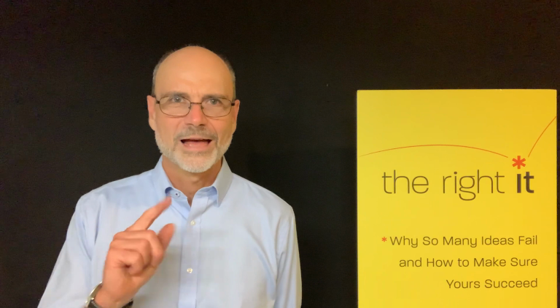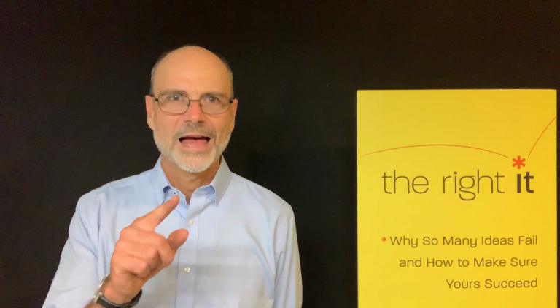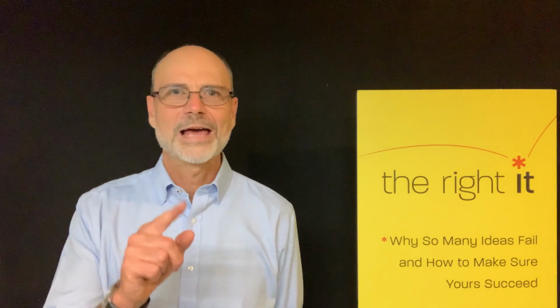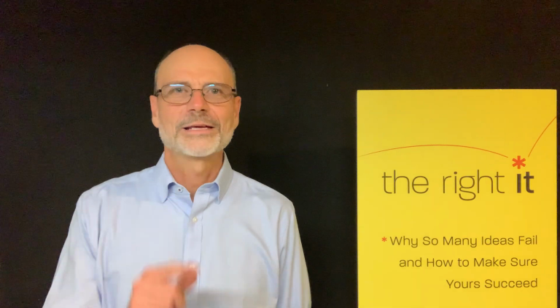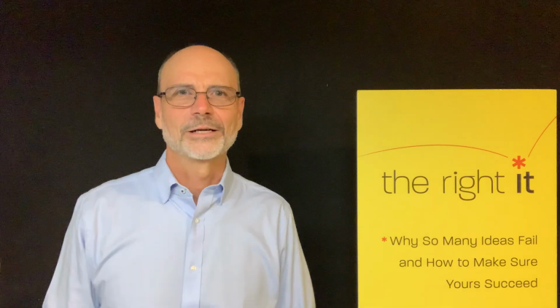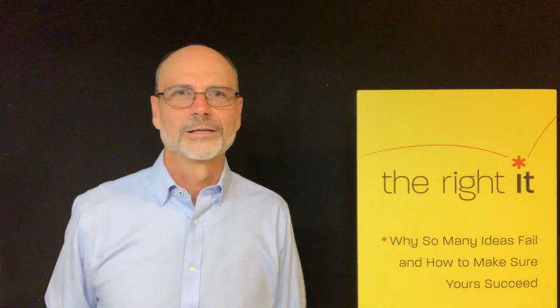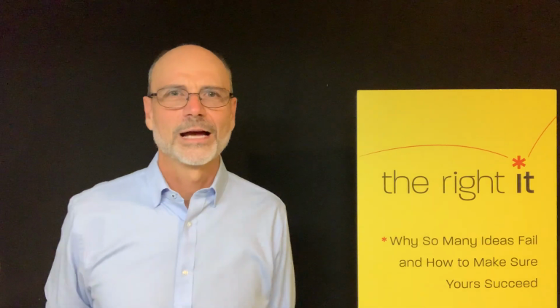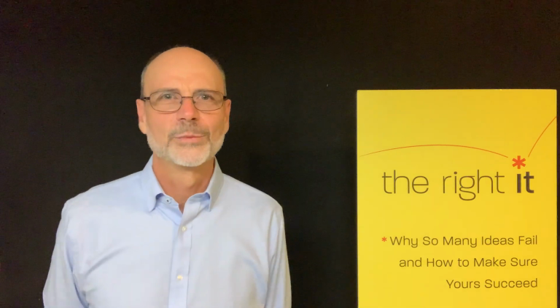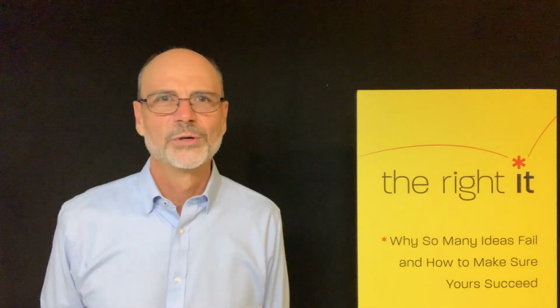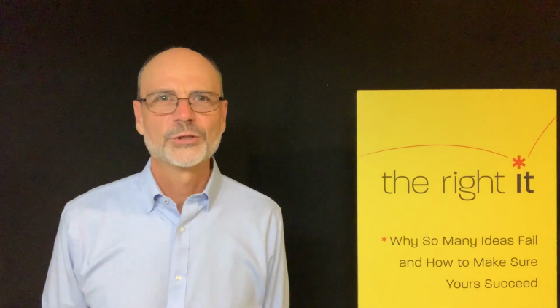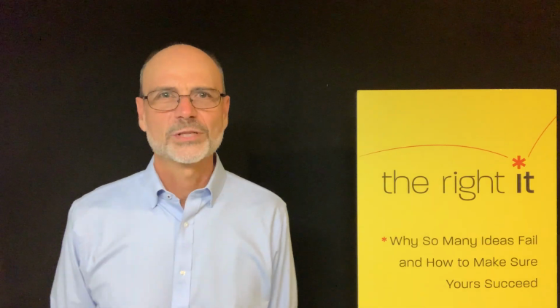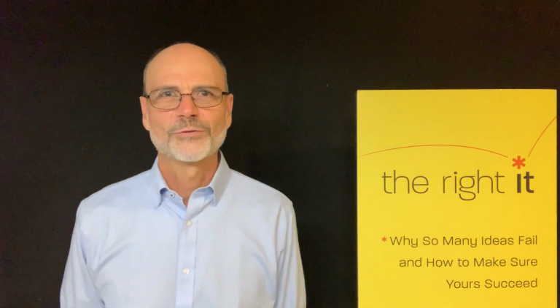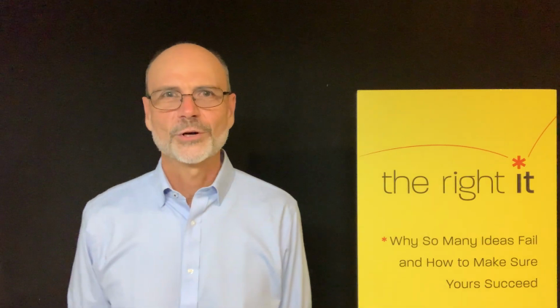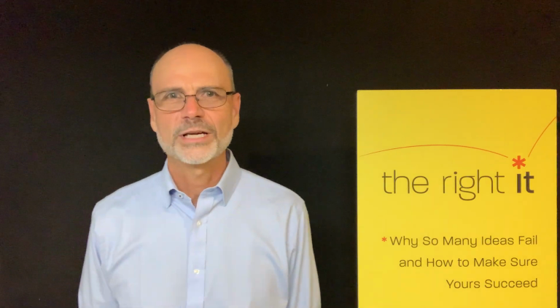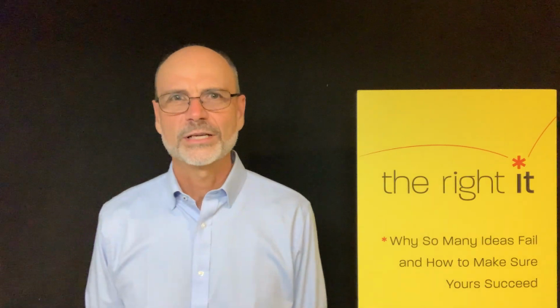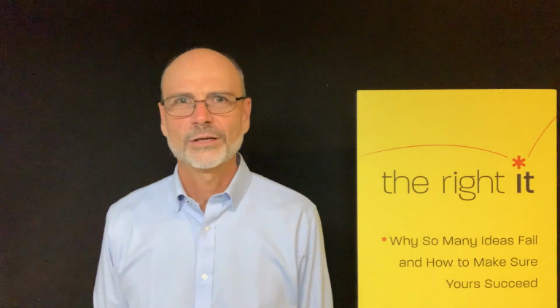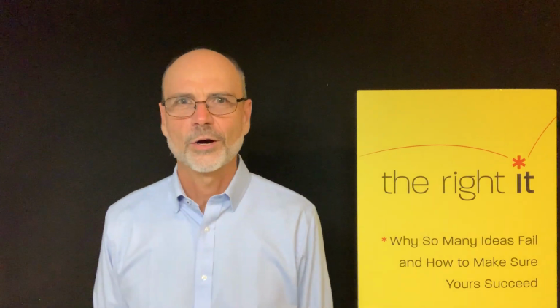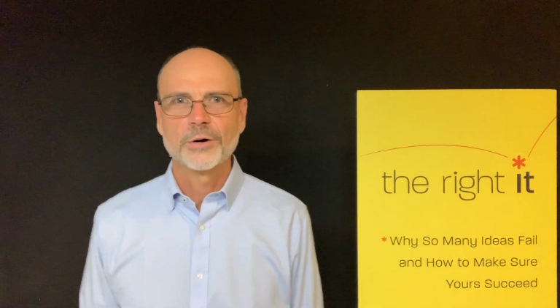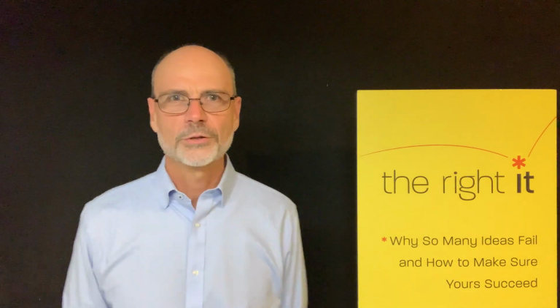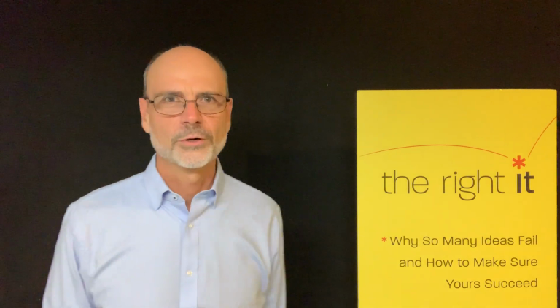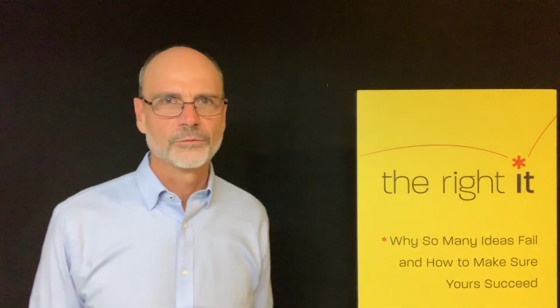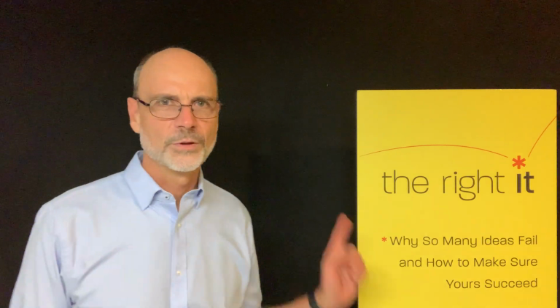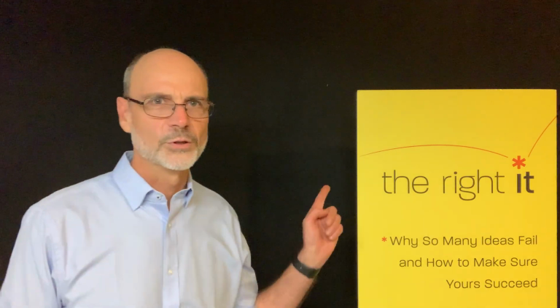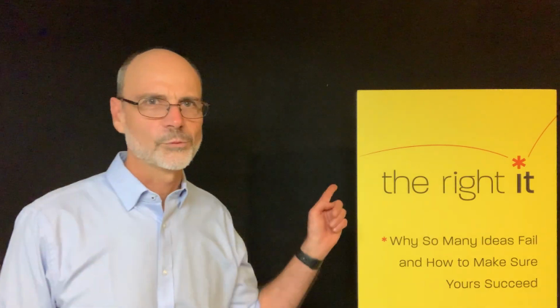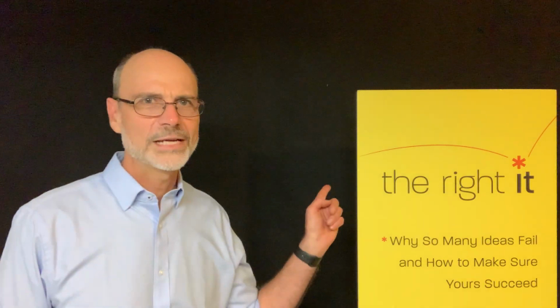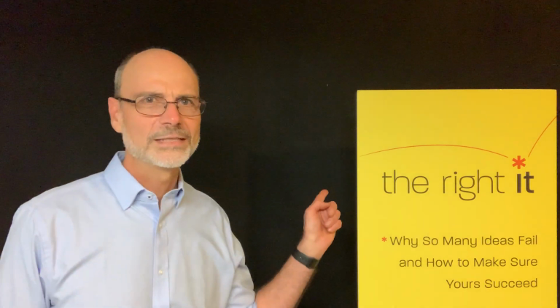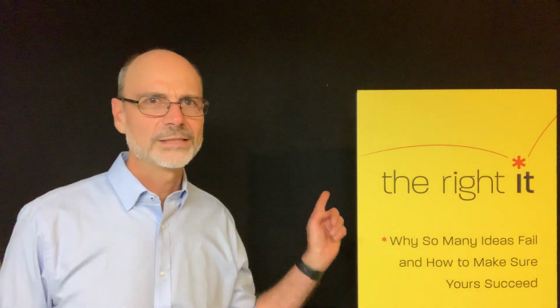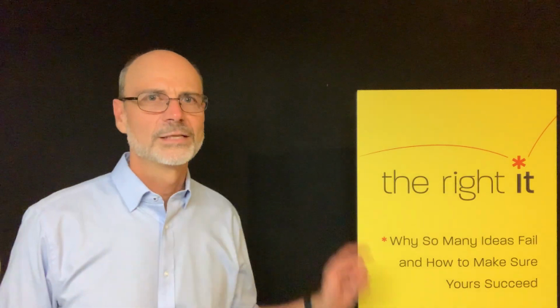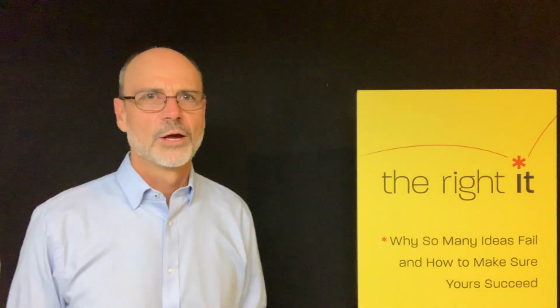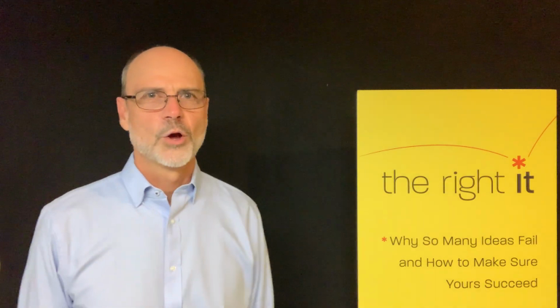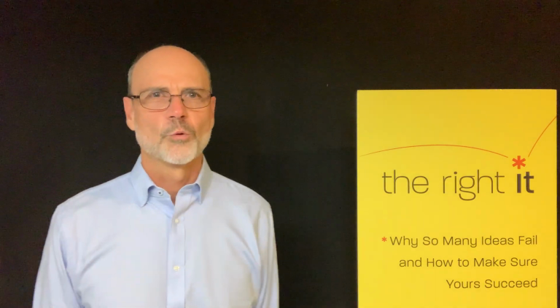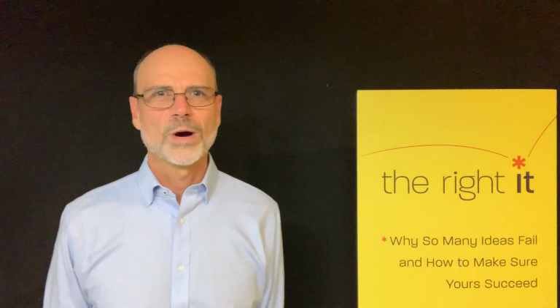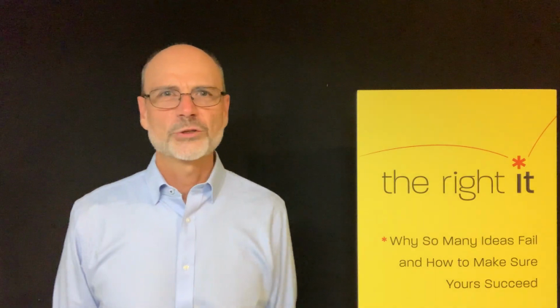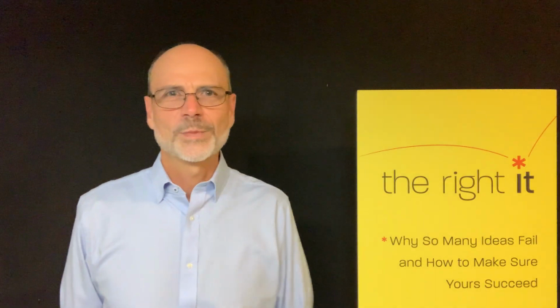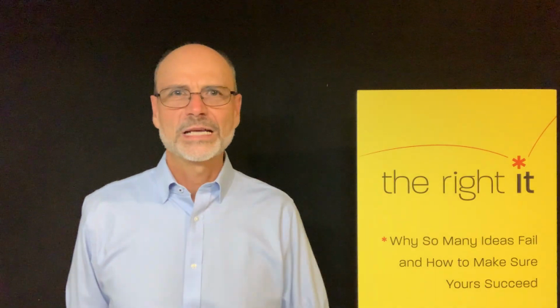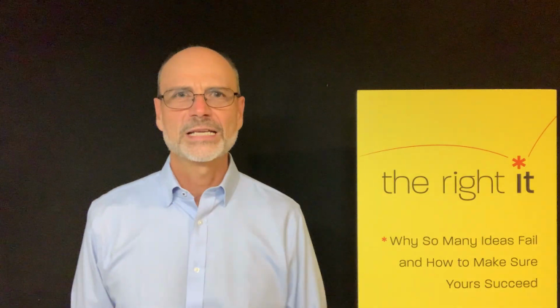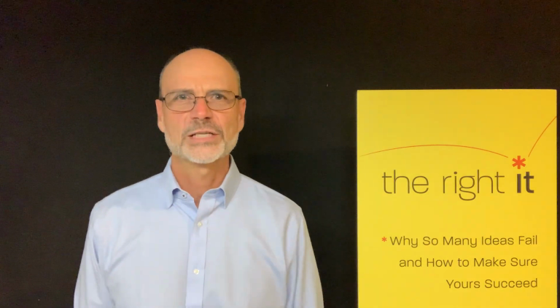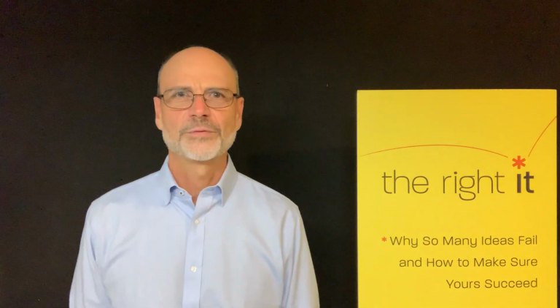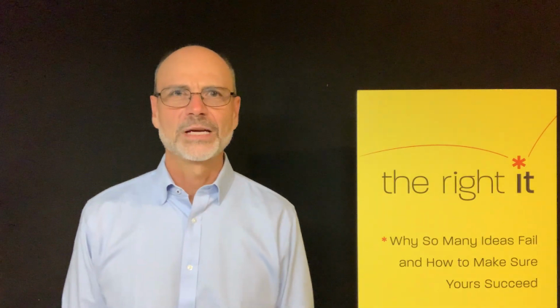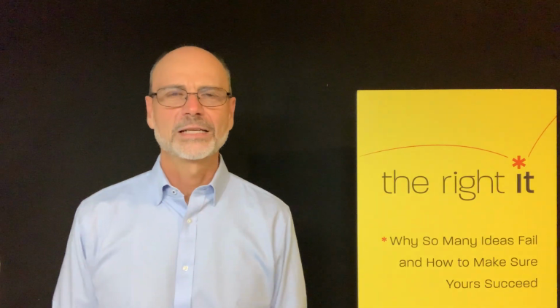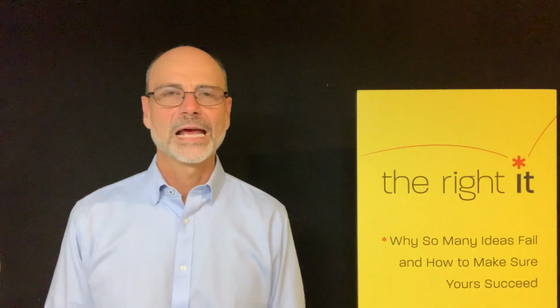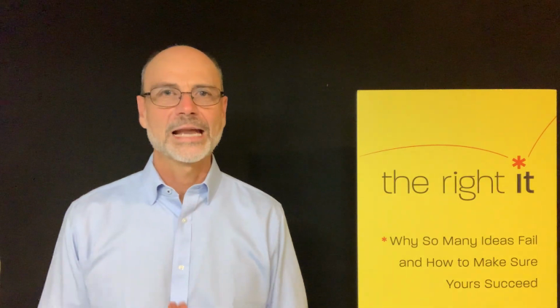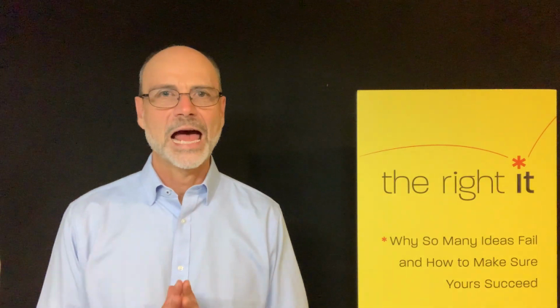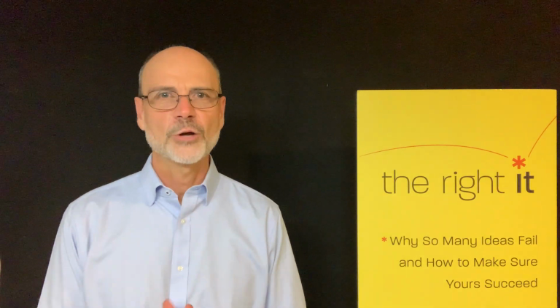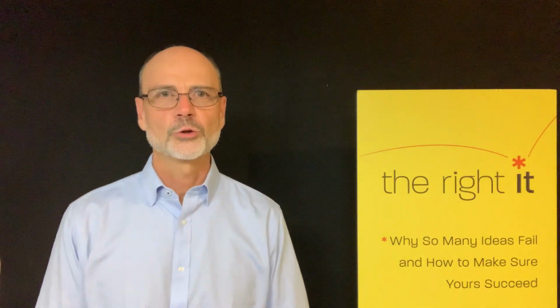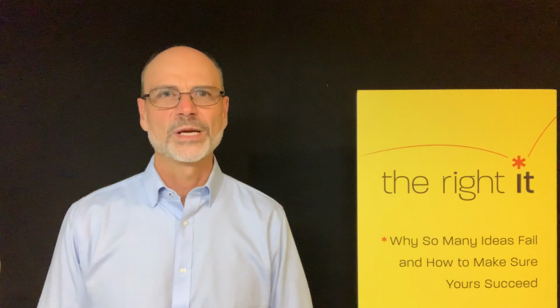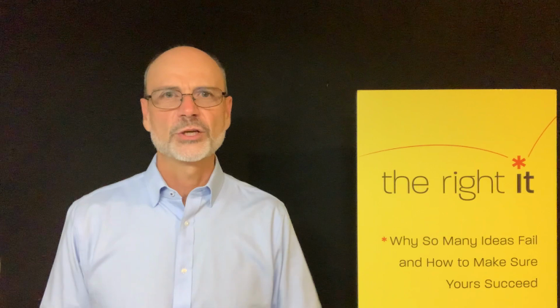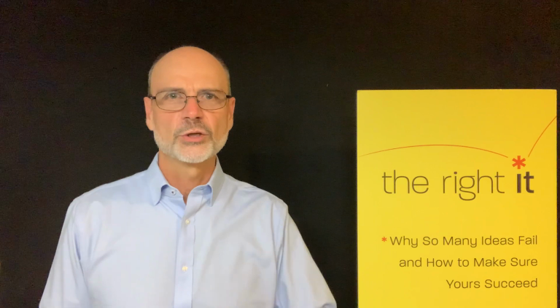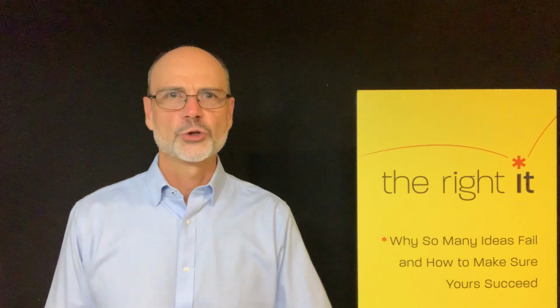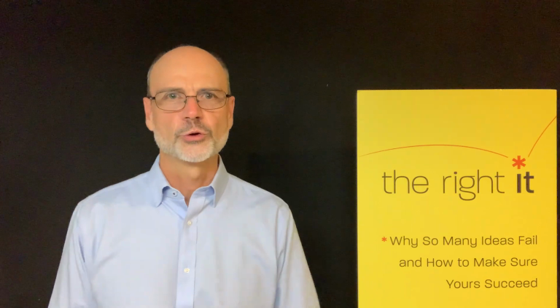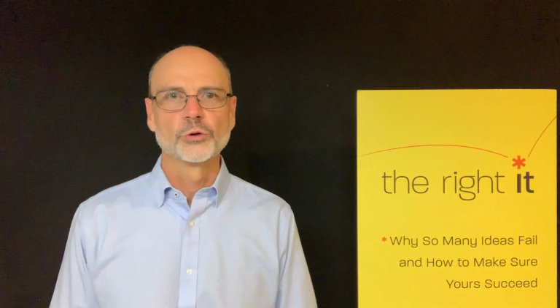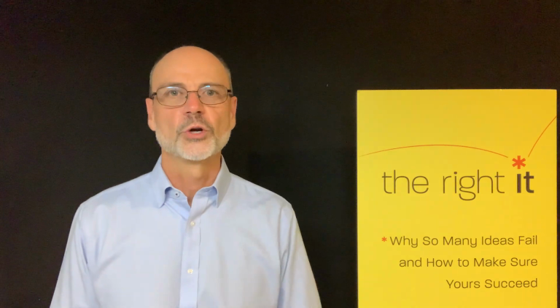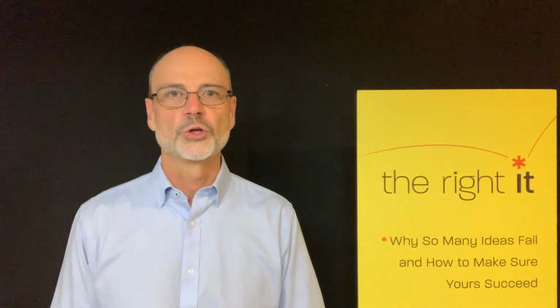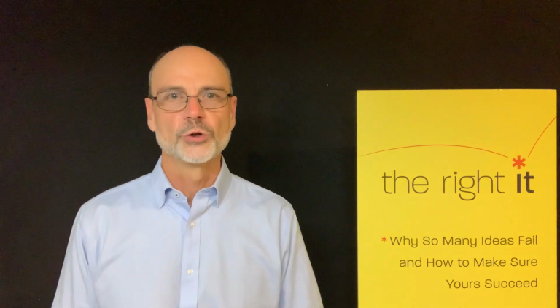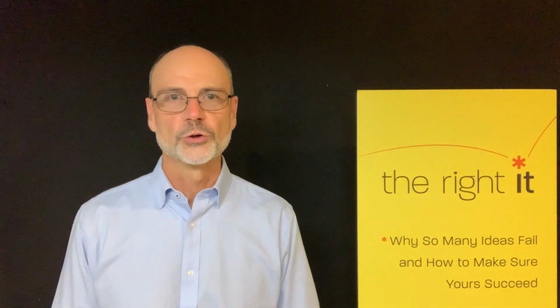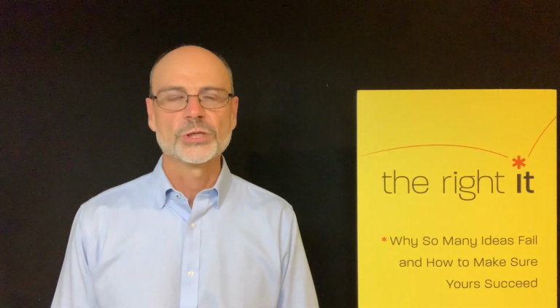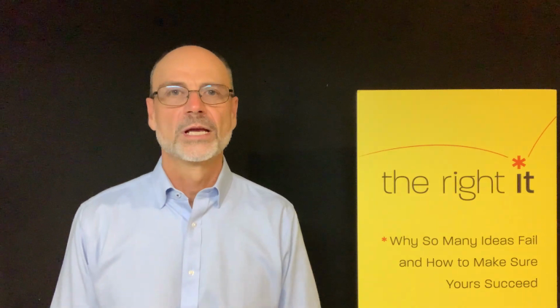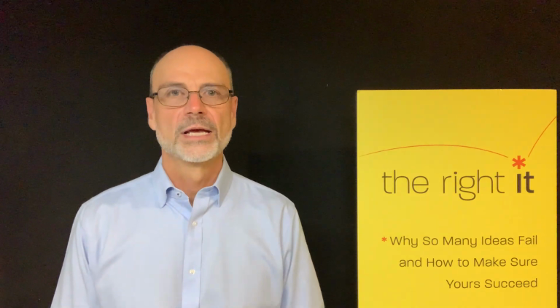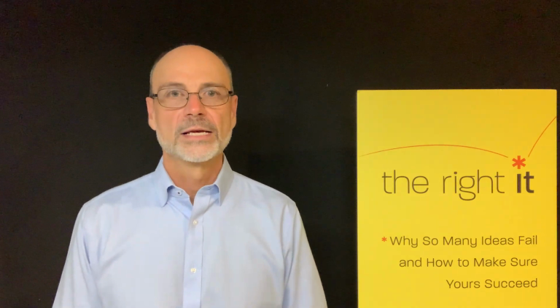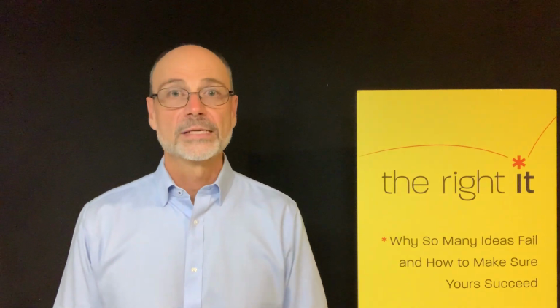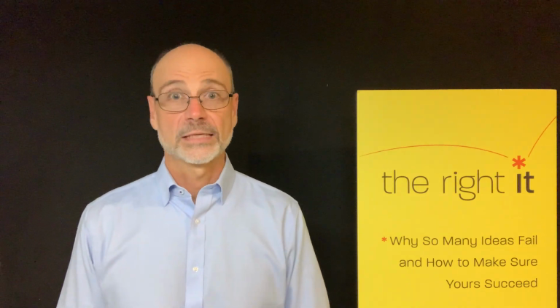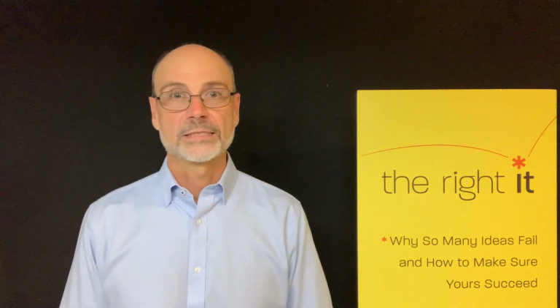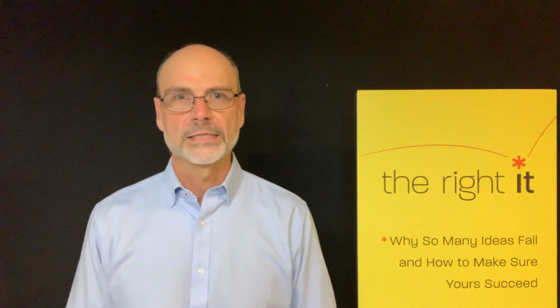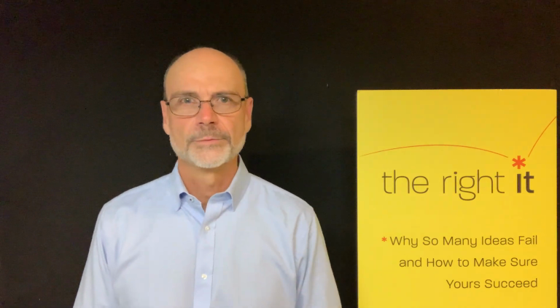Hi there, Alberto Savoia here, author of The Right It: Why So Many Ideas Fail and How to Make Sure Yours Succeed.